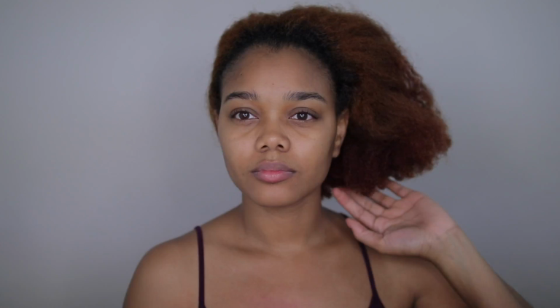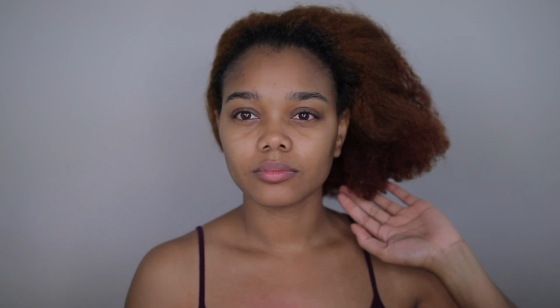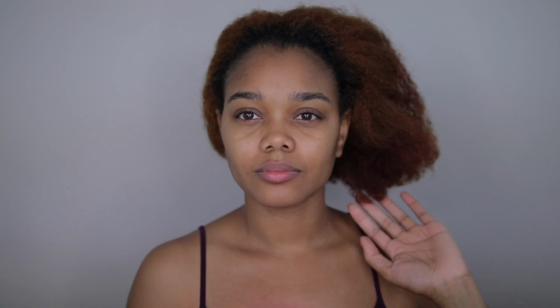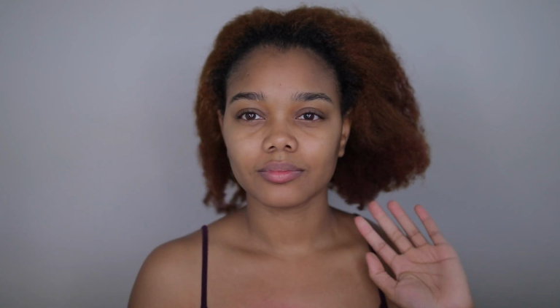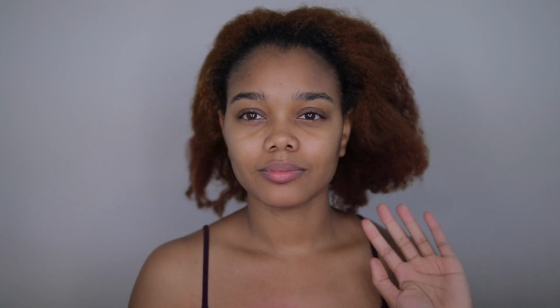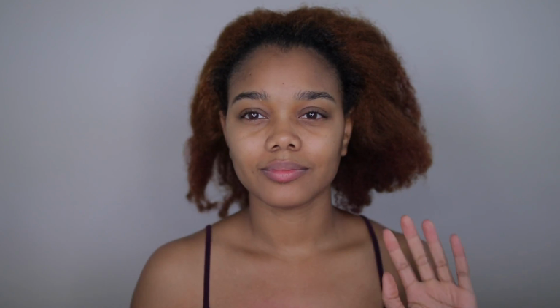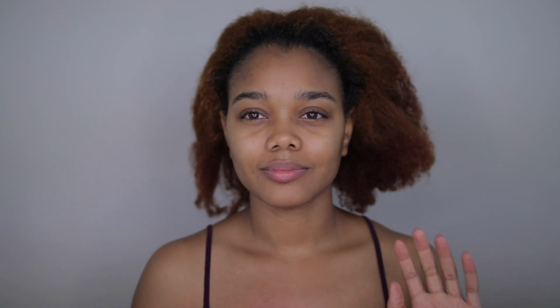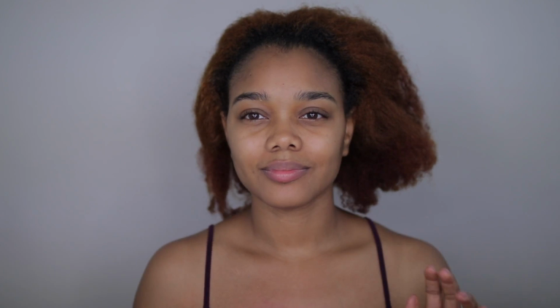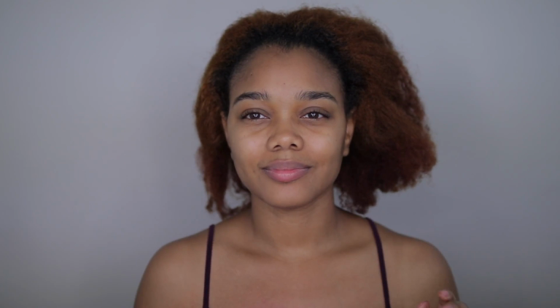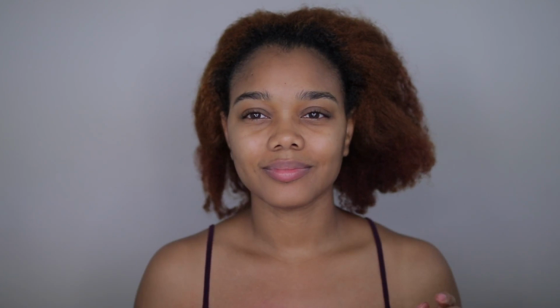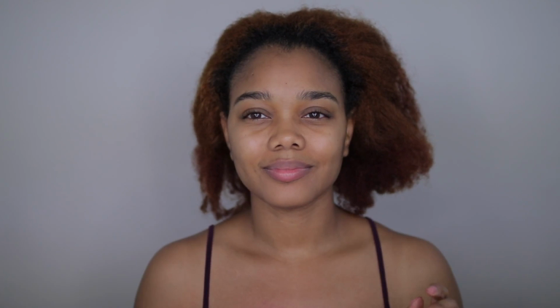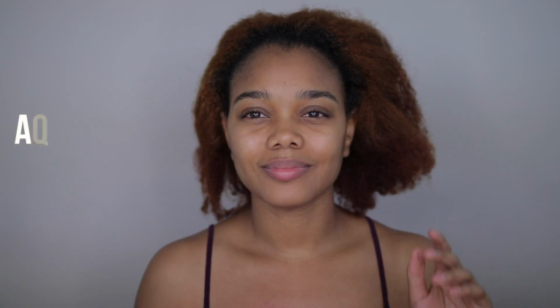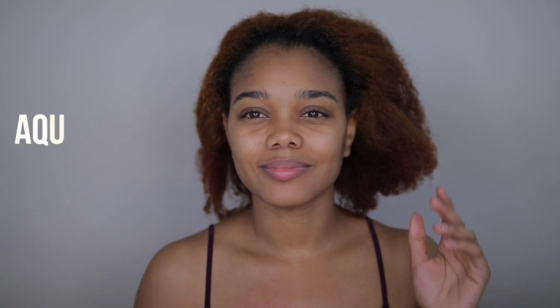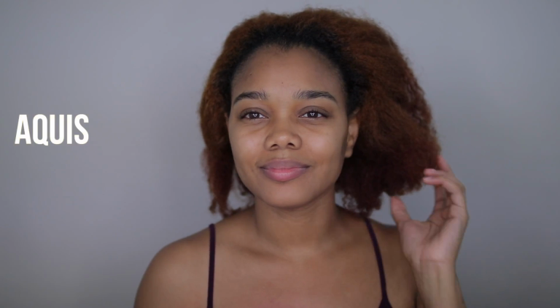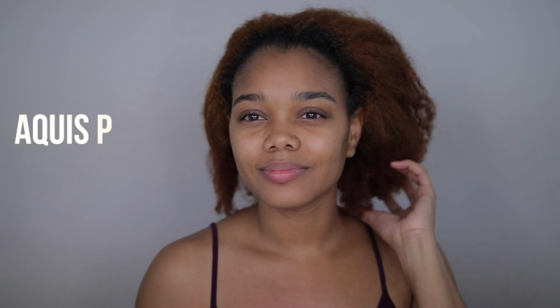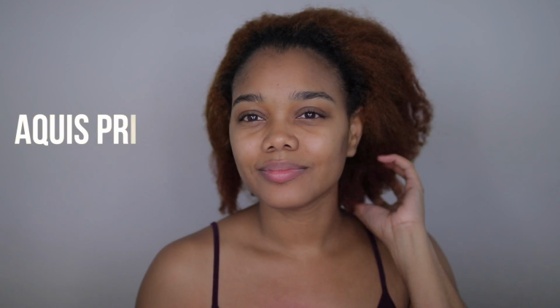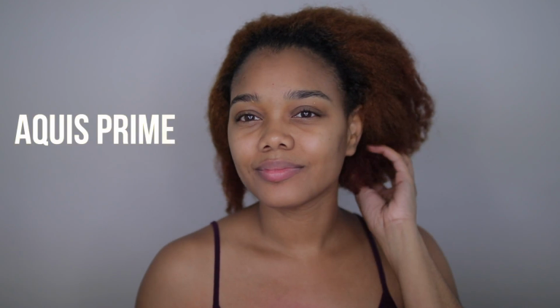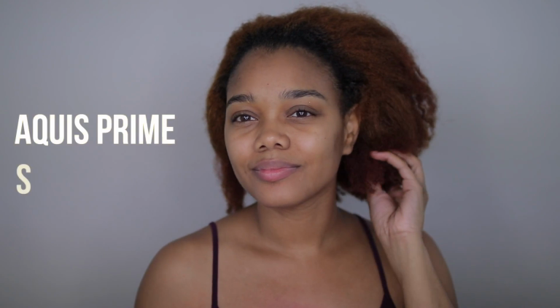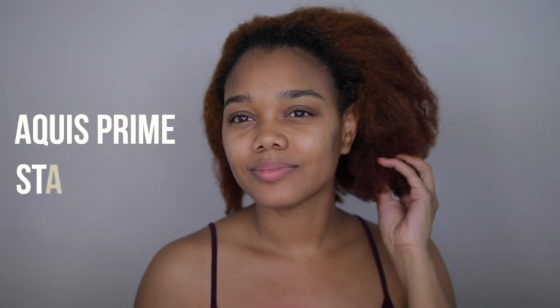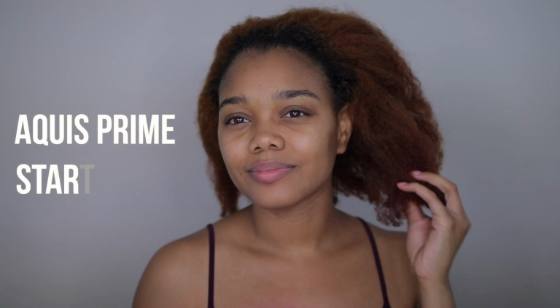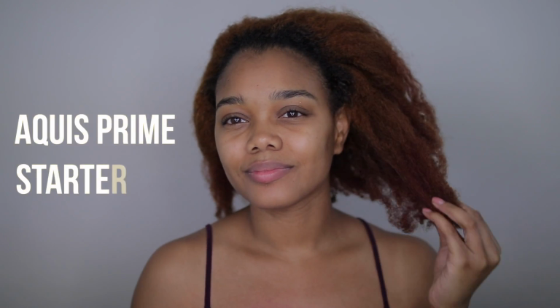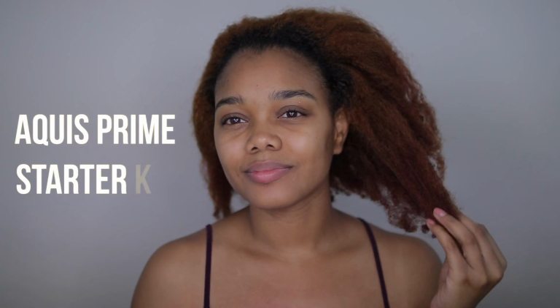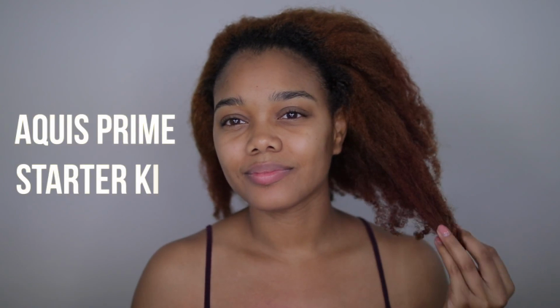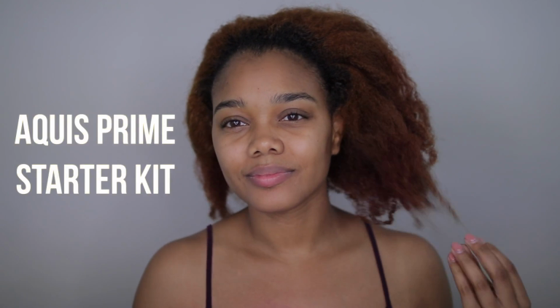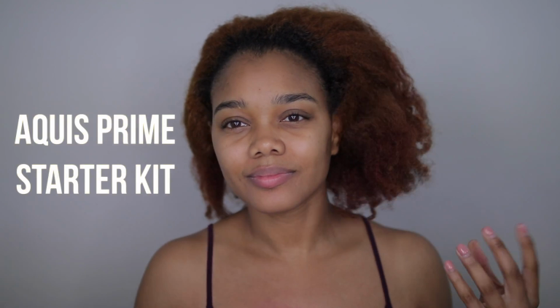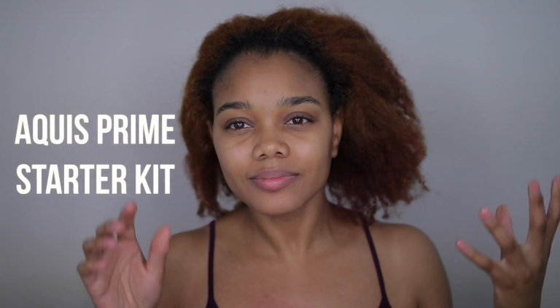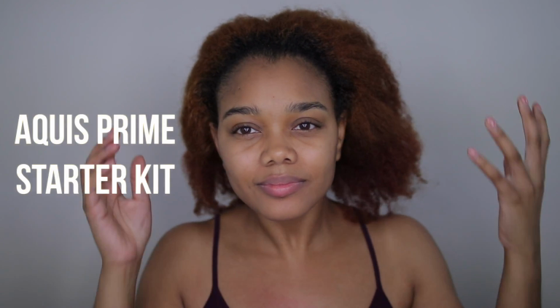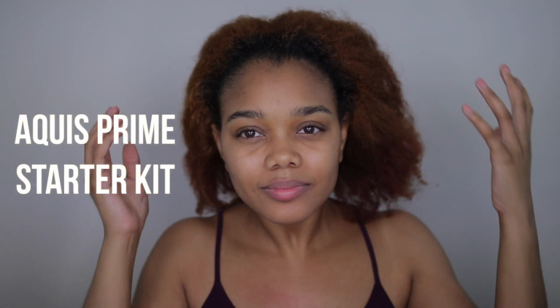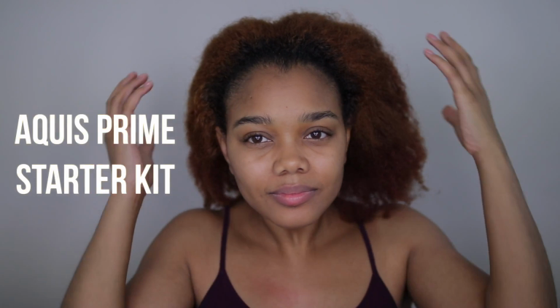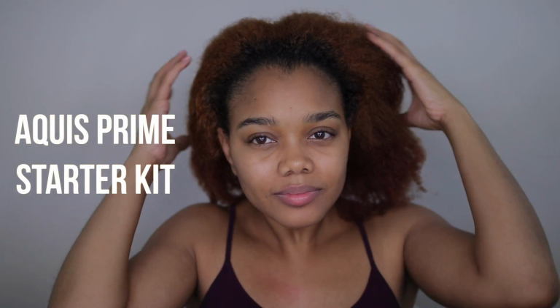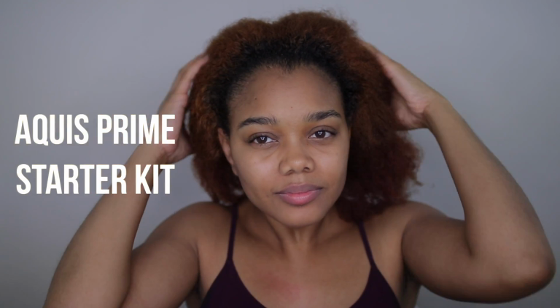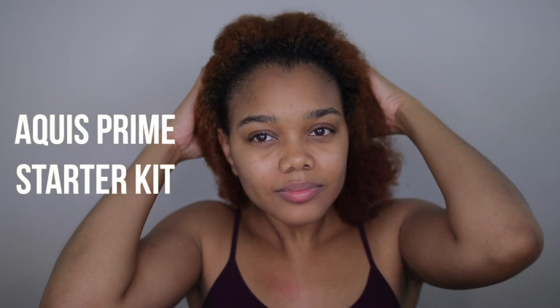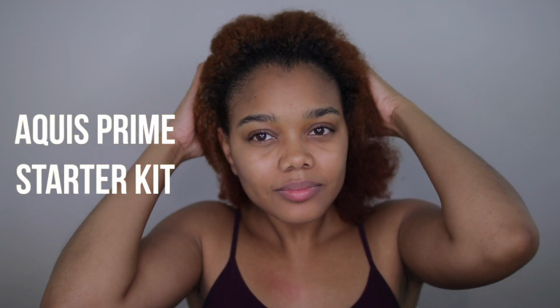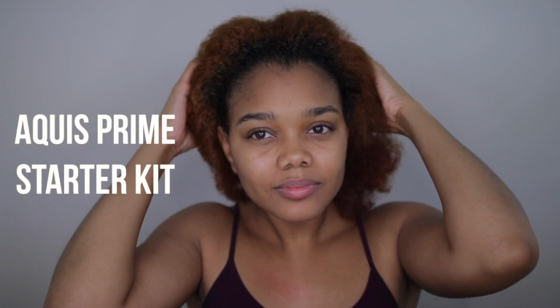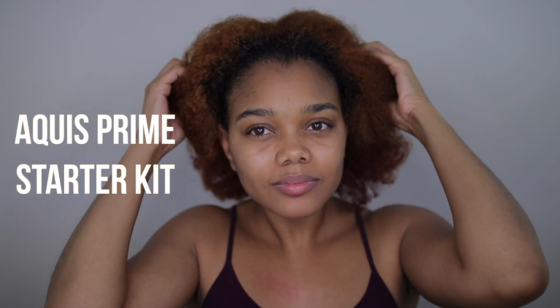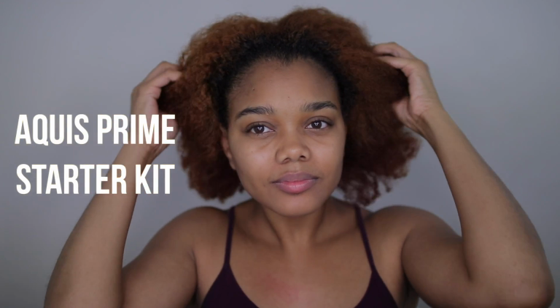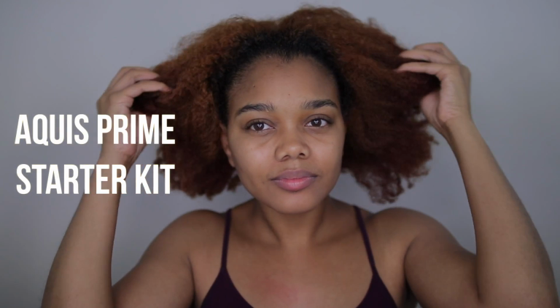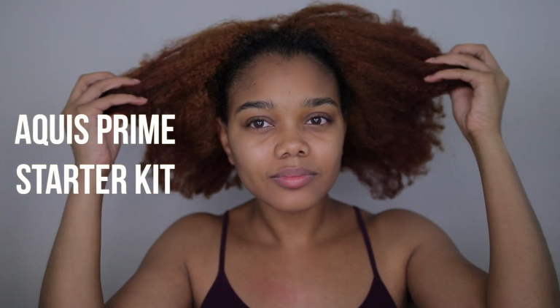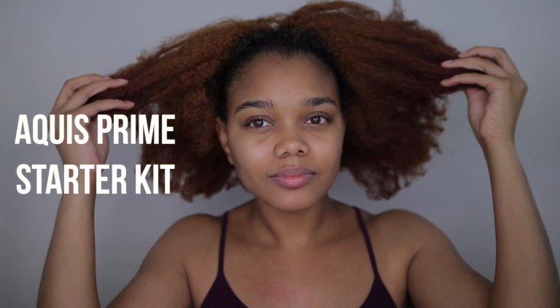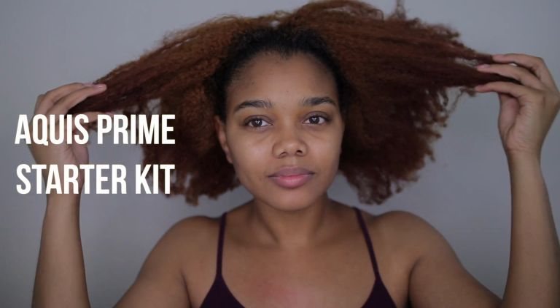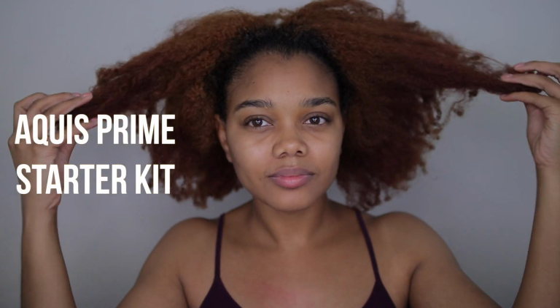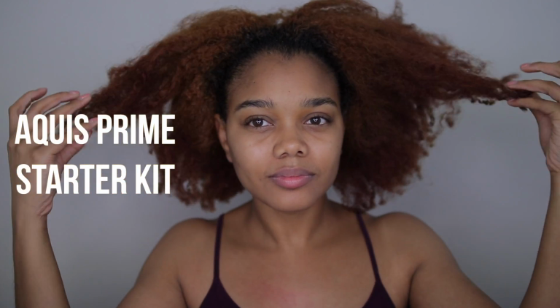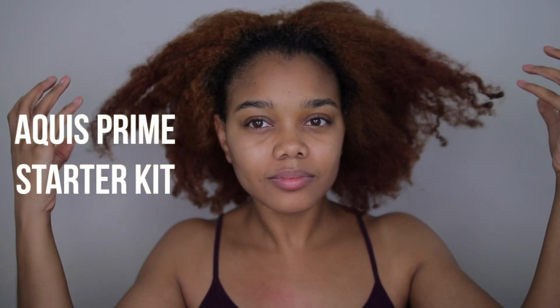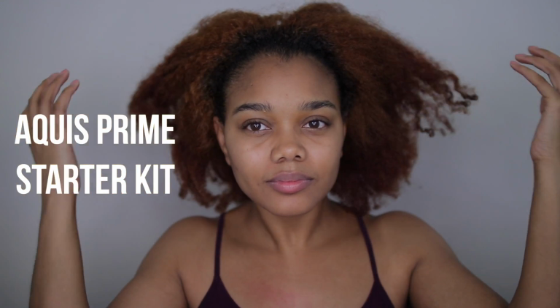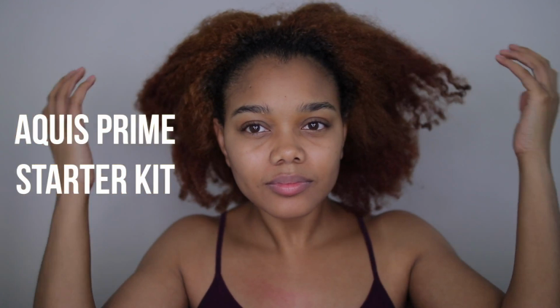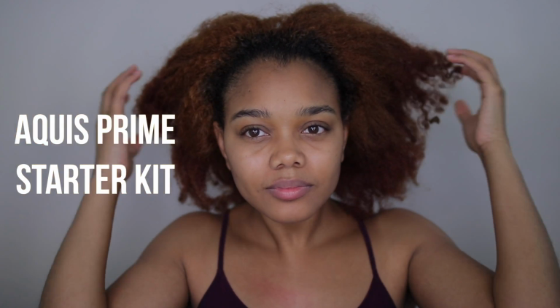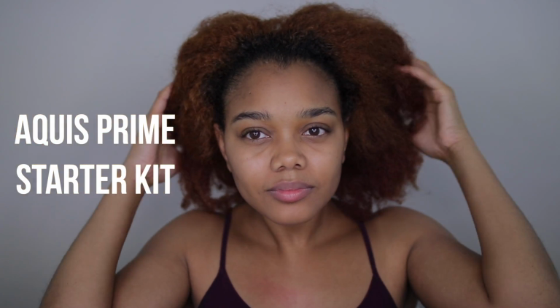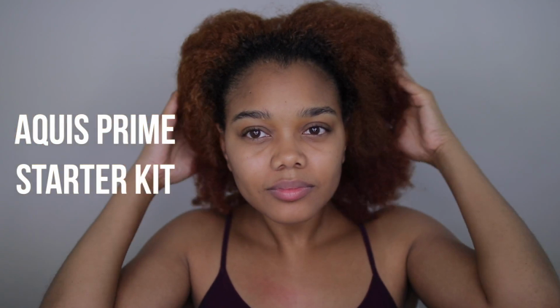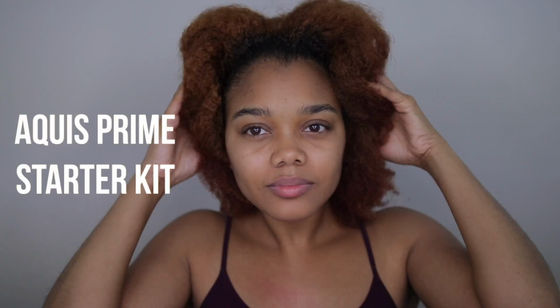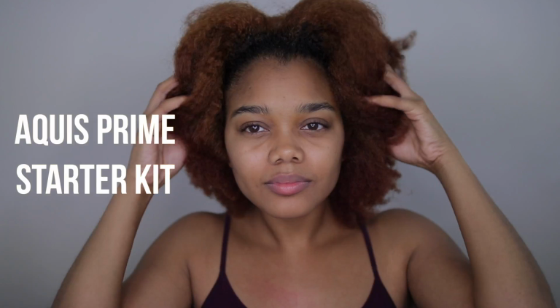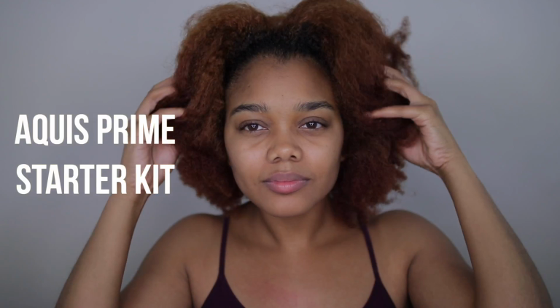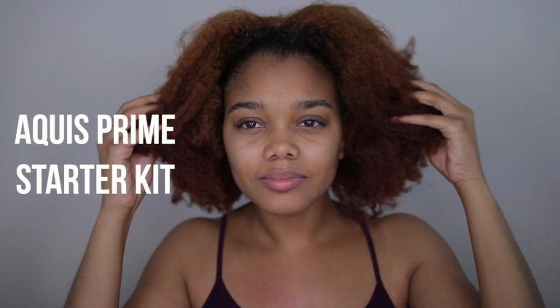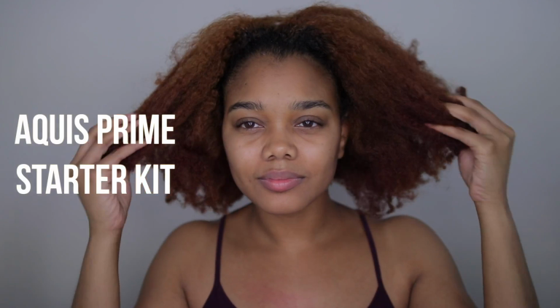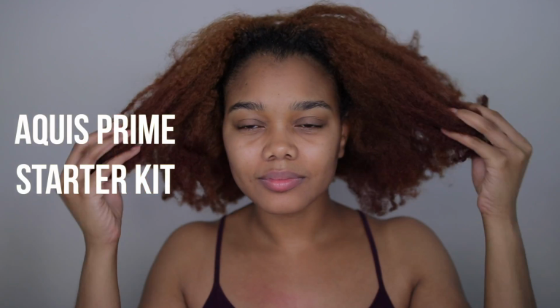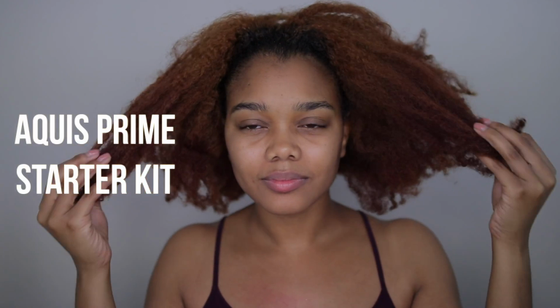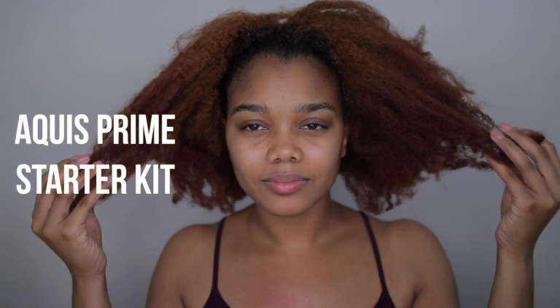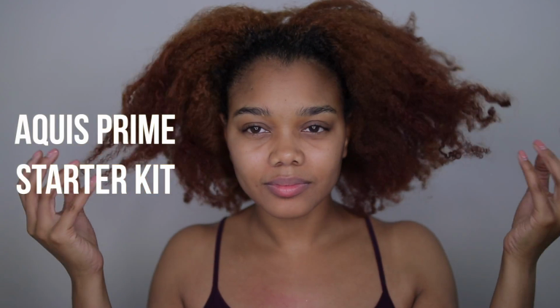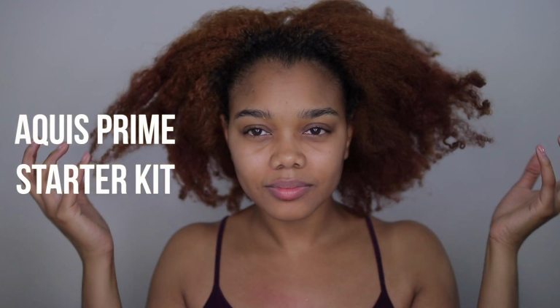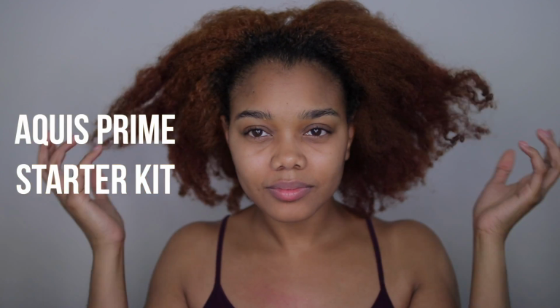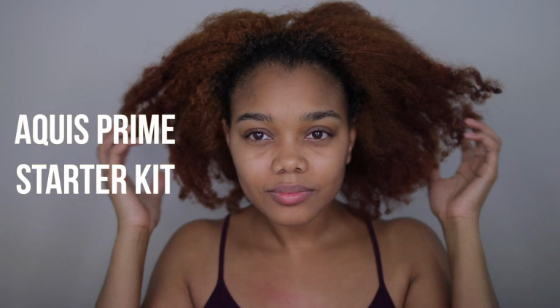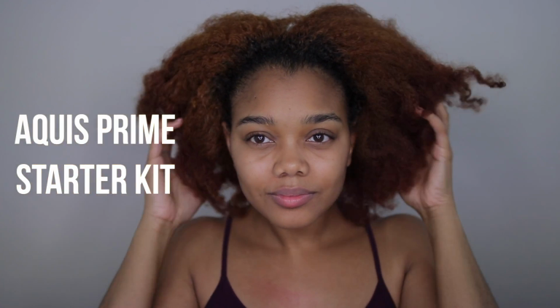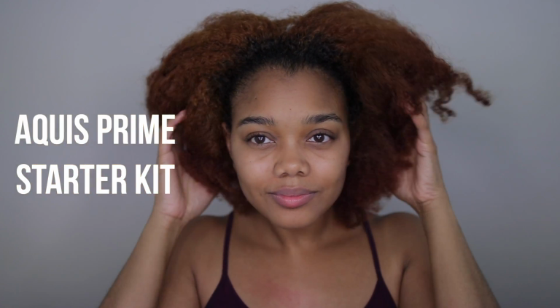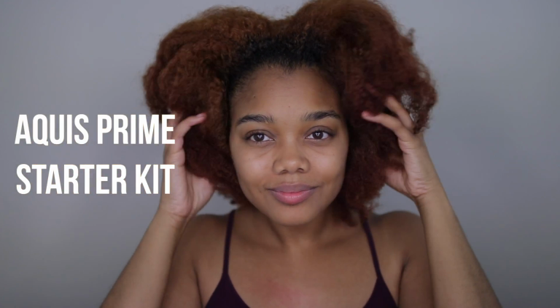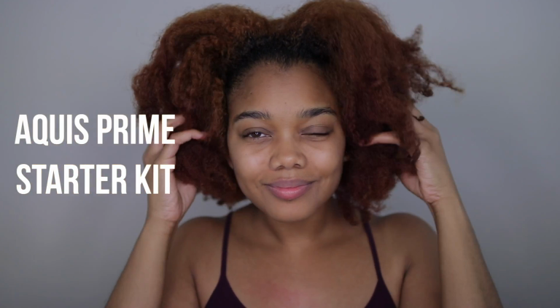Hi guys, Jaleesa here today. I am going to be showing you guys how I style my hair using the Aquas Prime Starter Kit.